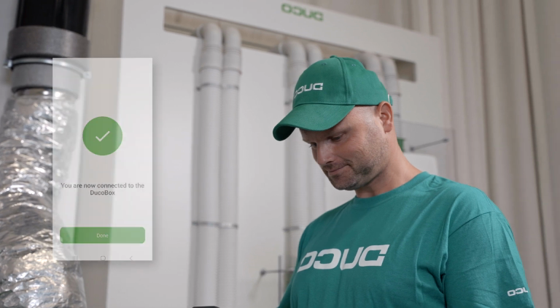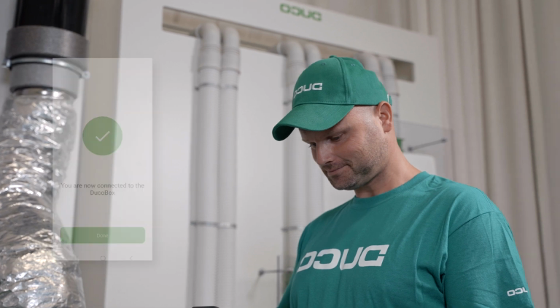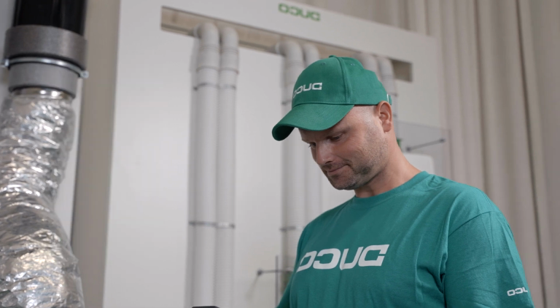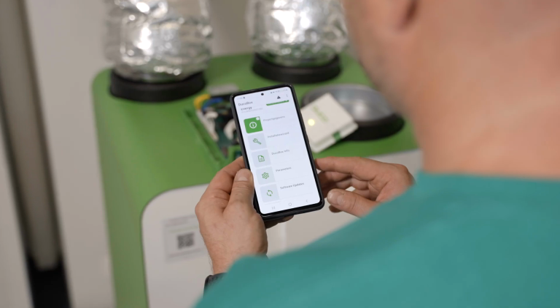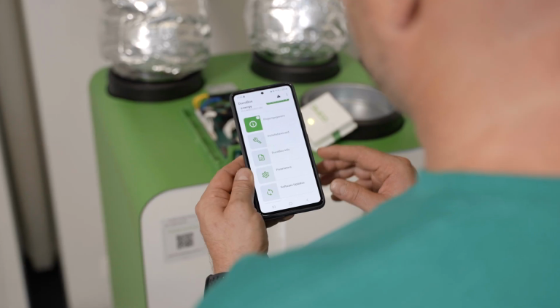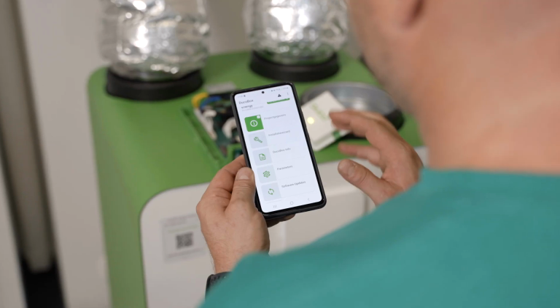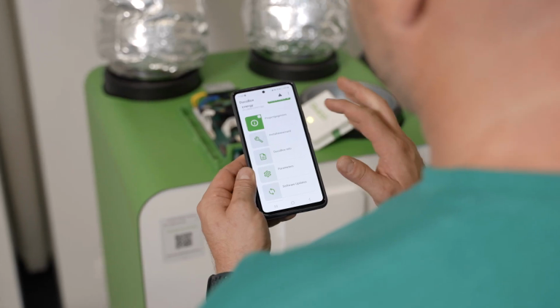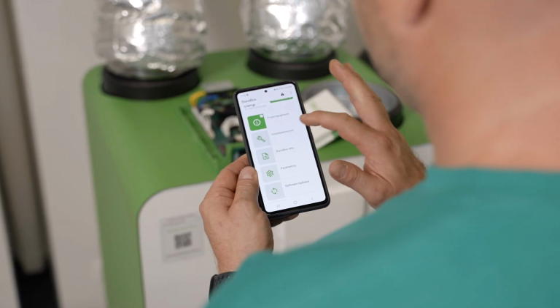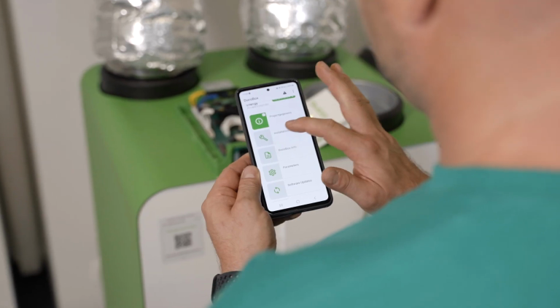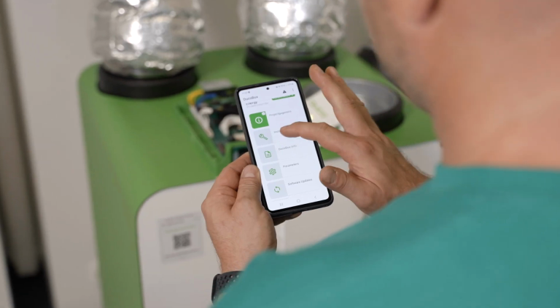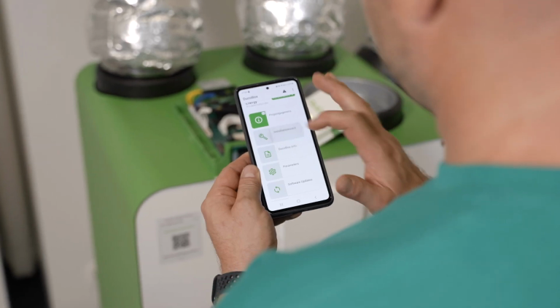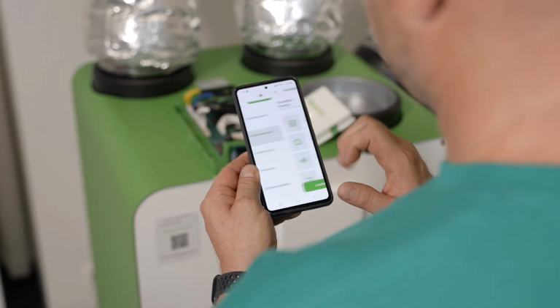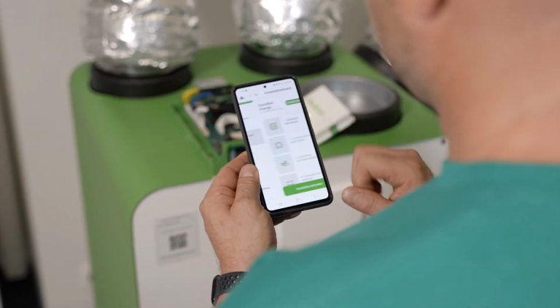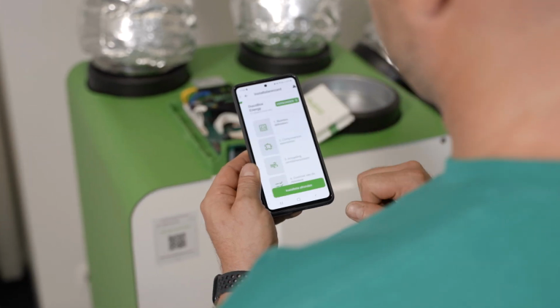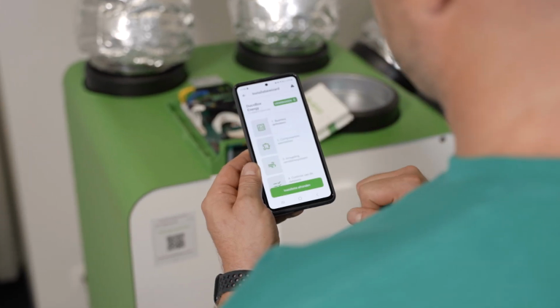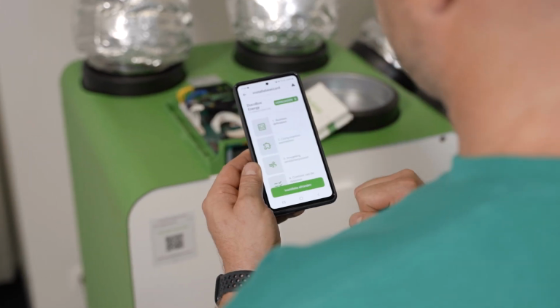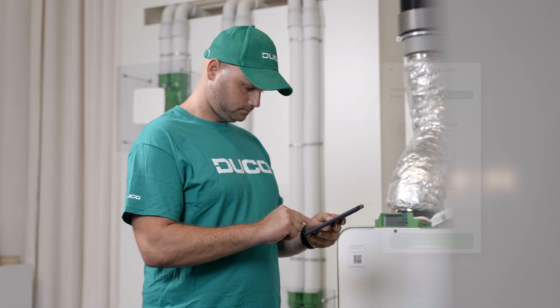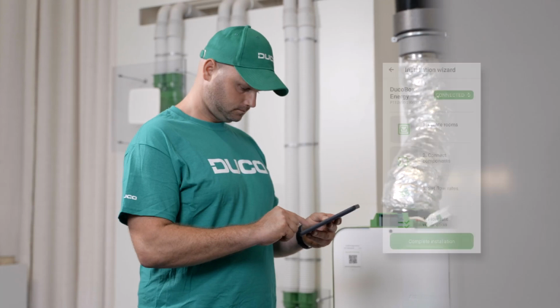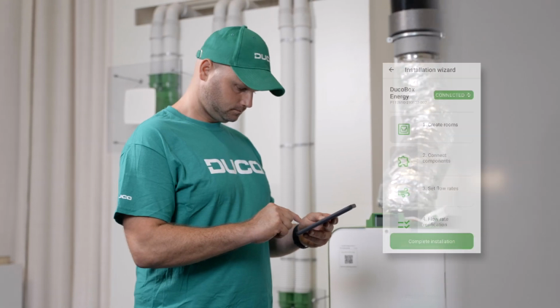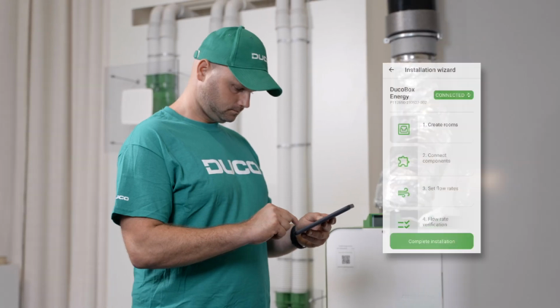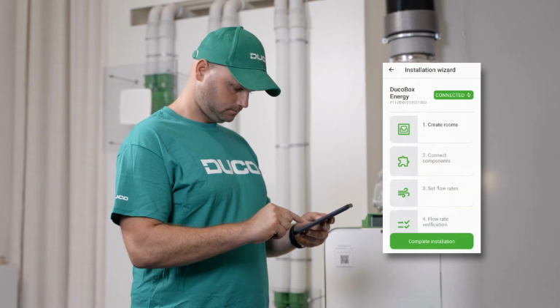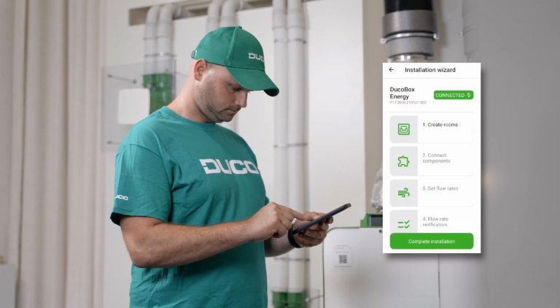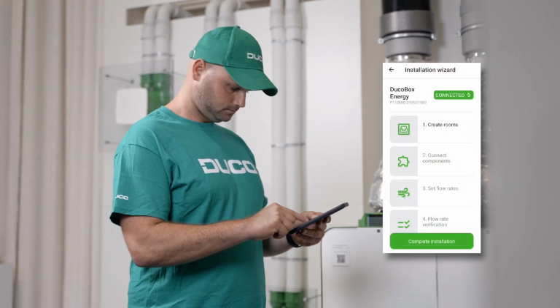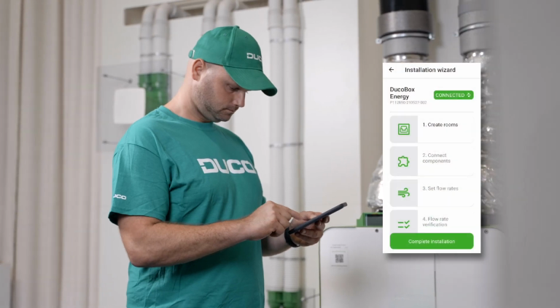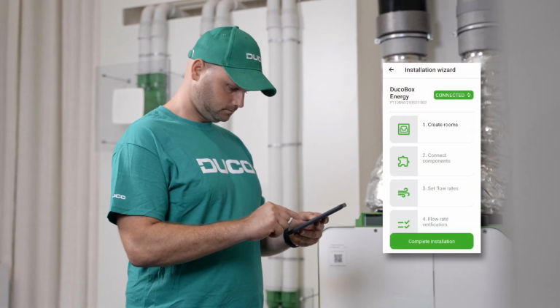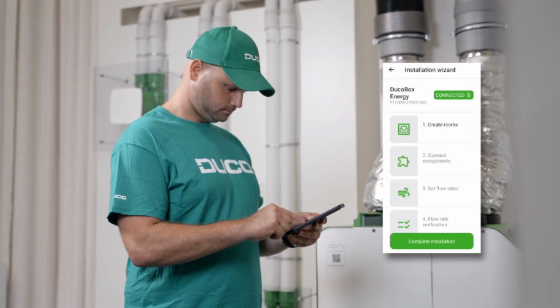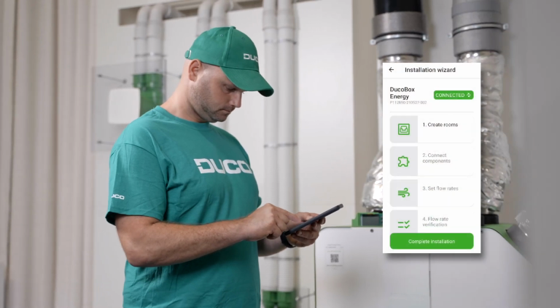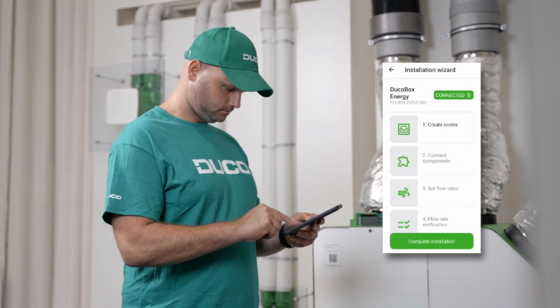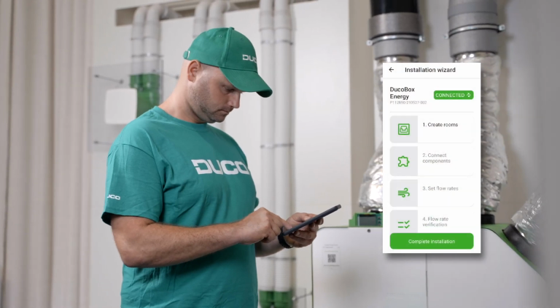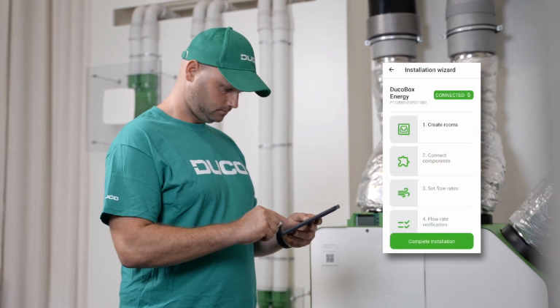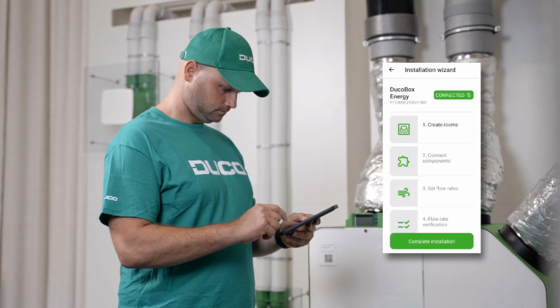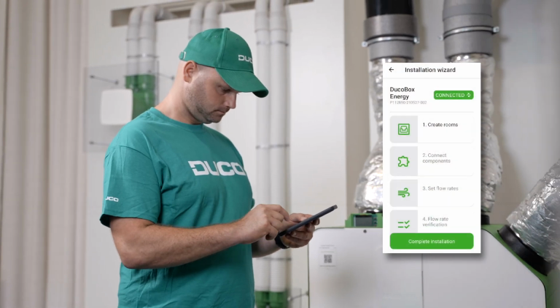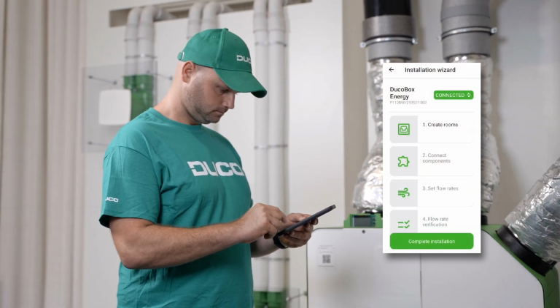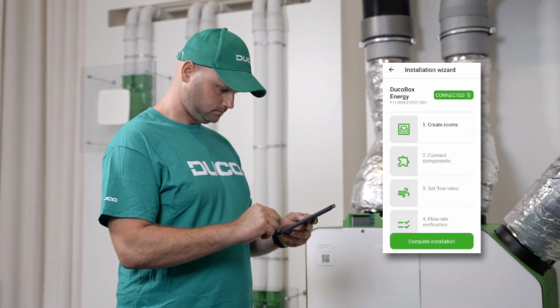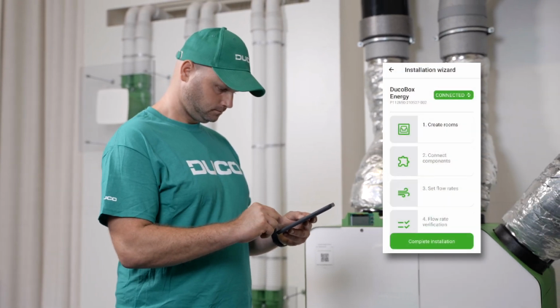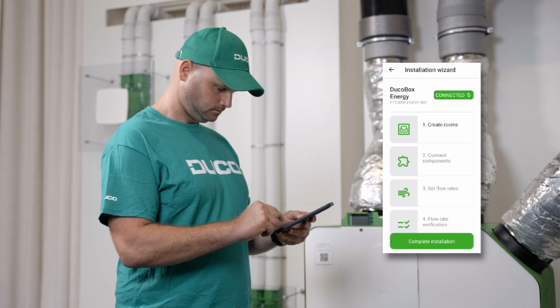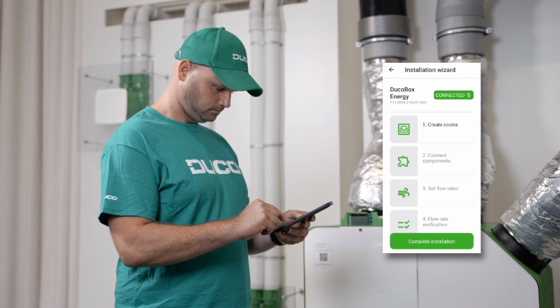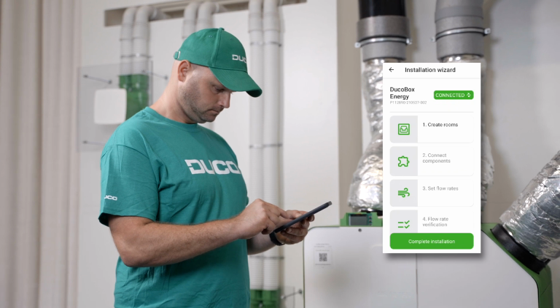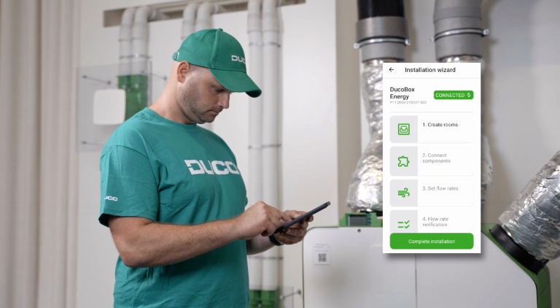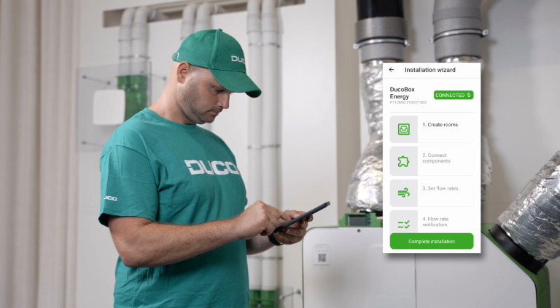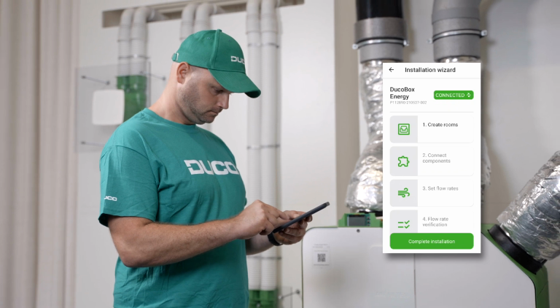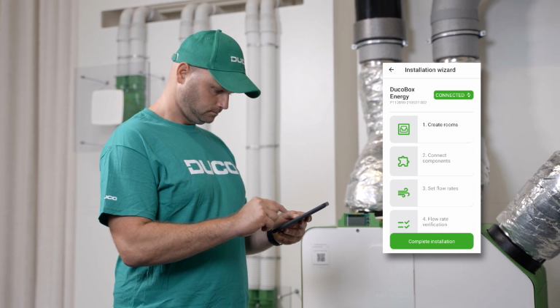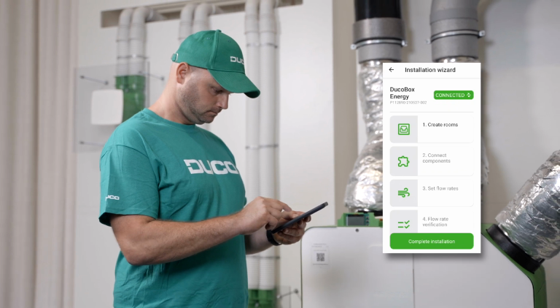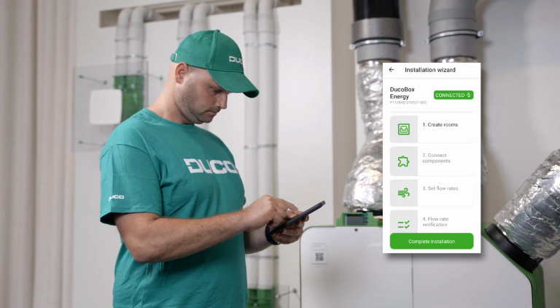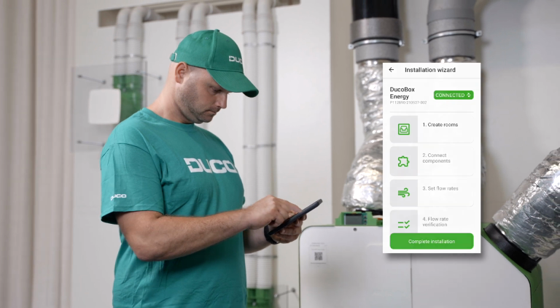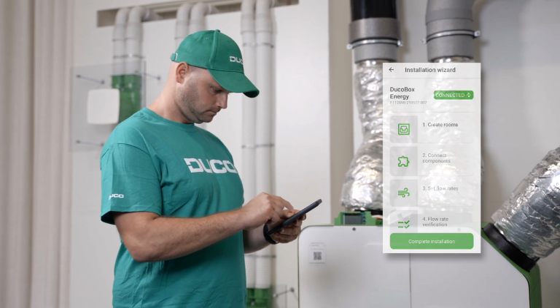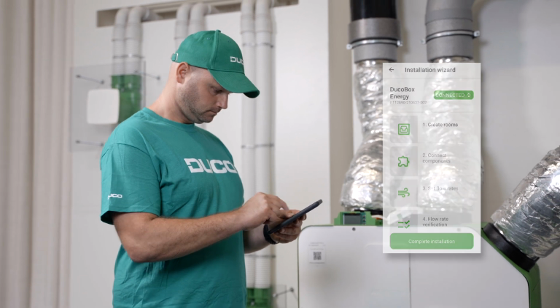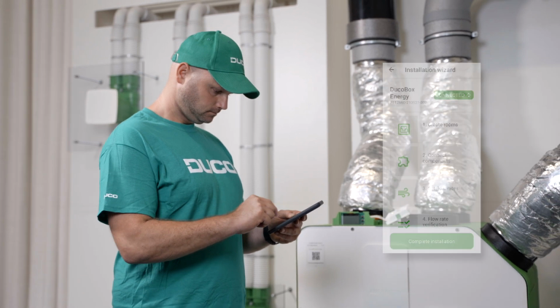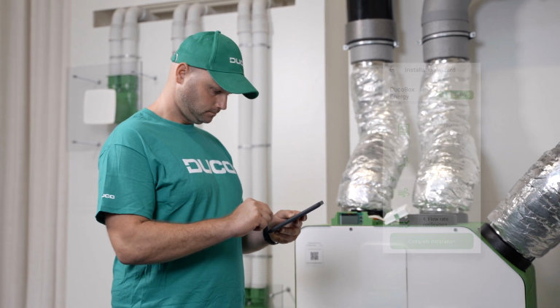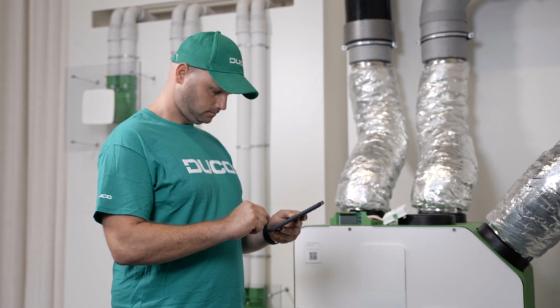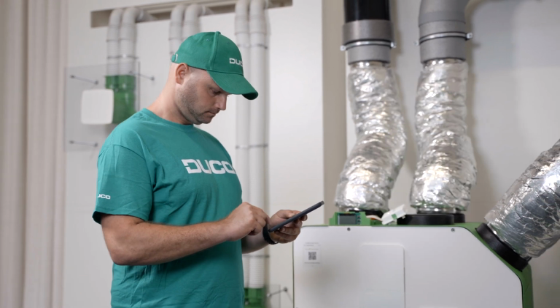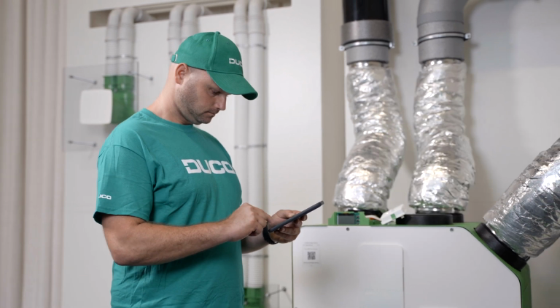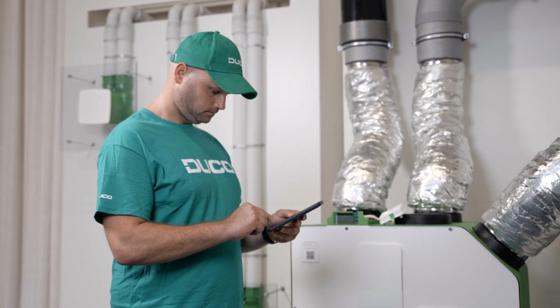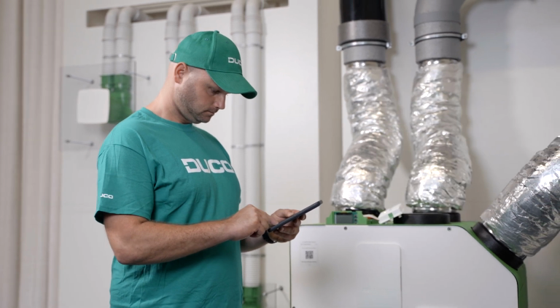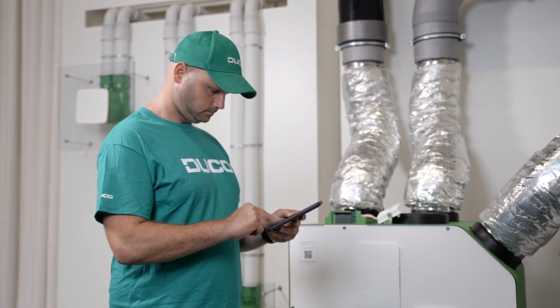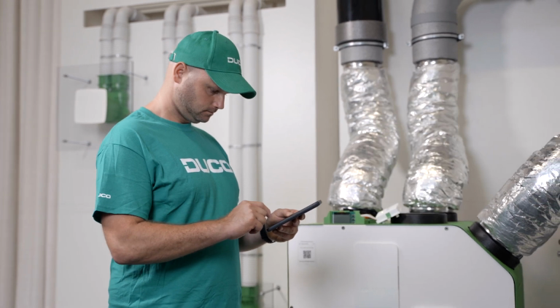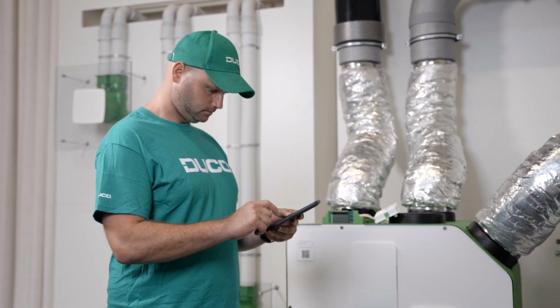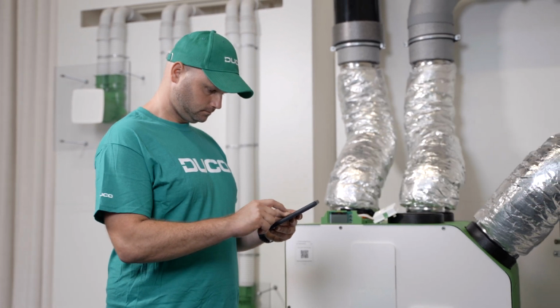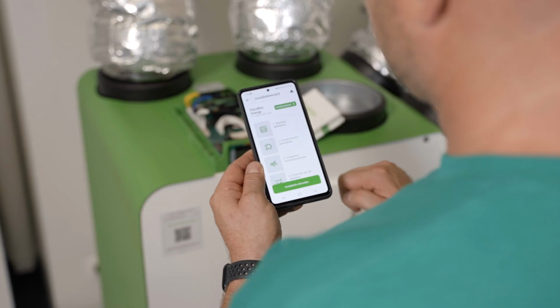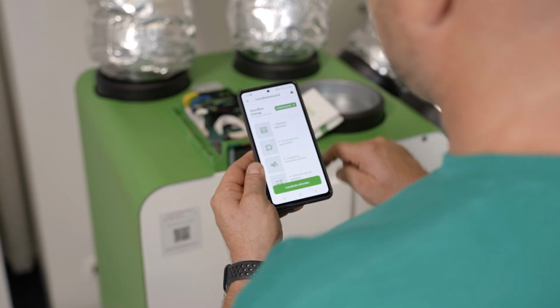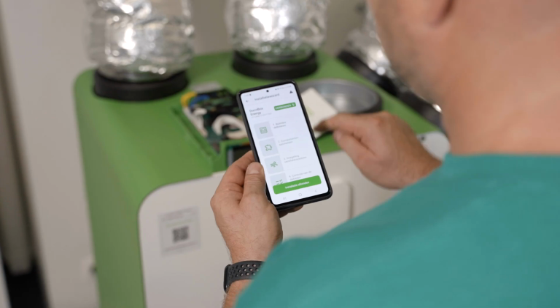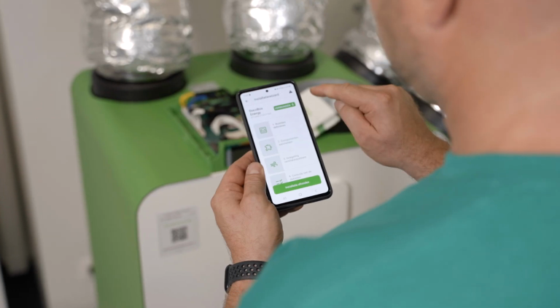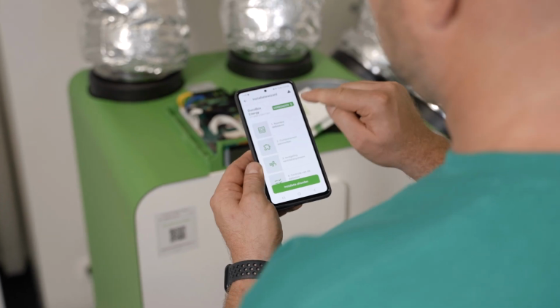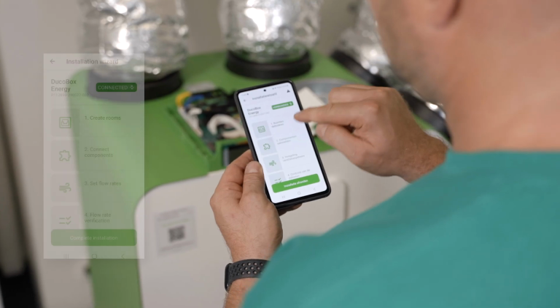Once connected to the Duco box, you will be presented with the installation wizard. We will go through all steps one by one together.